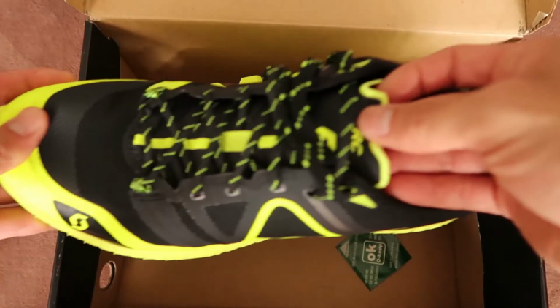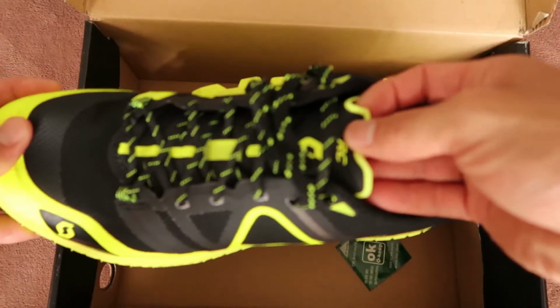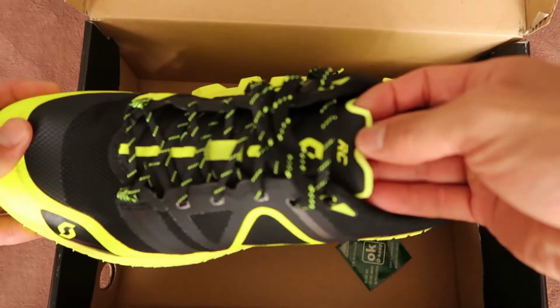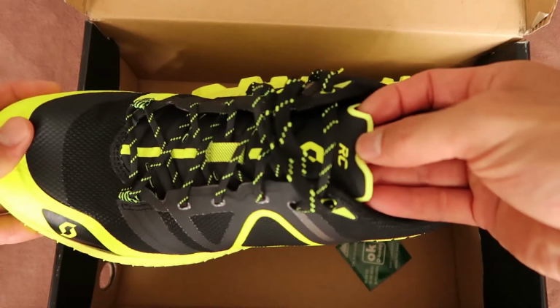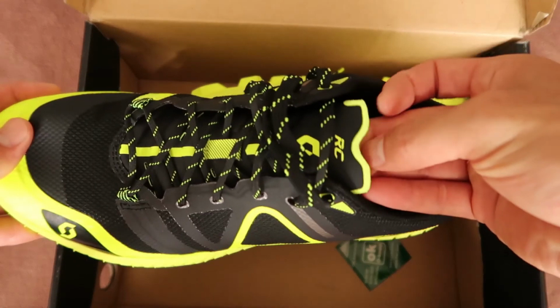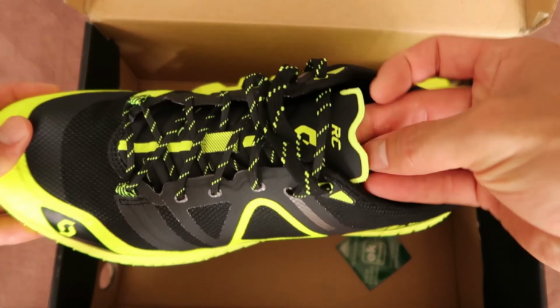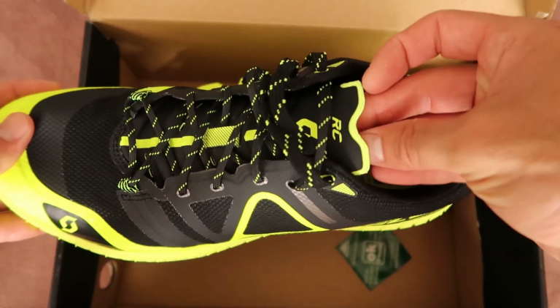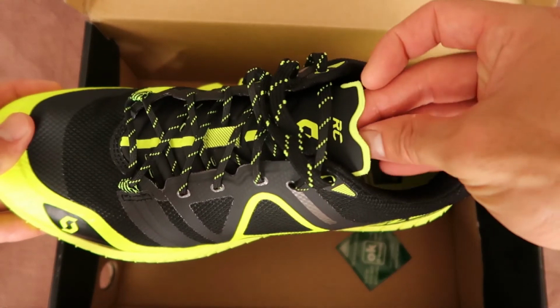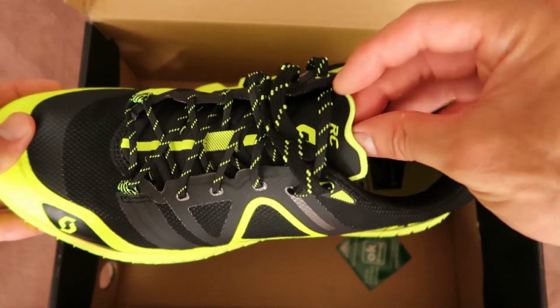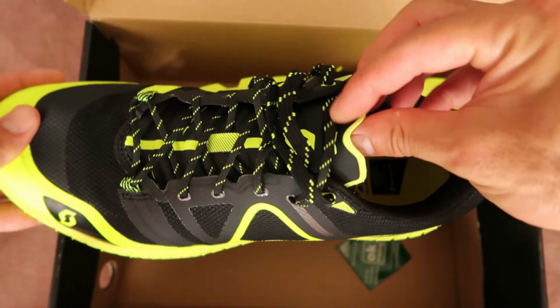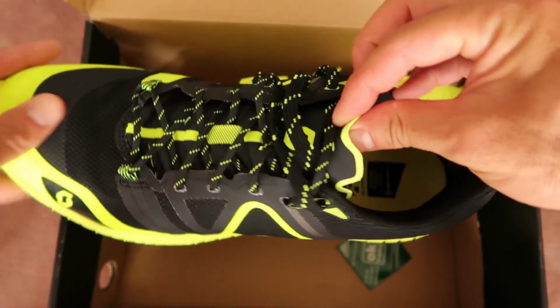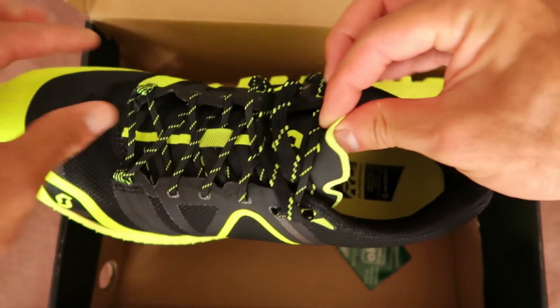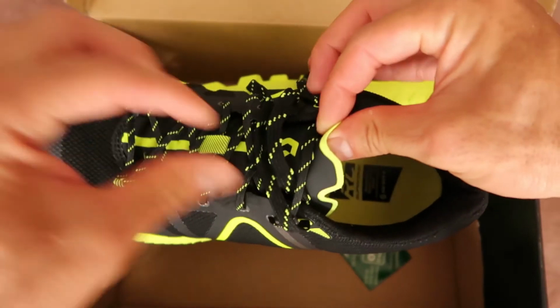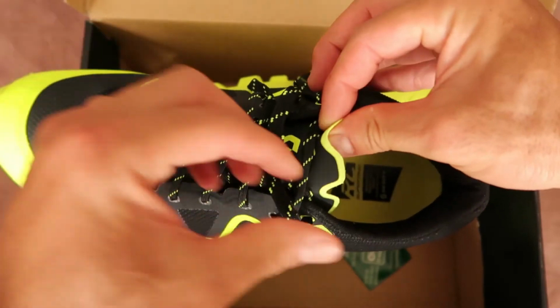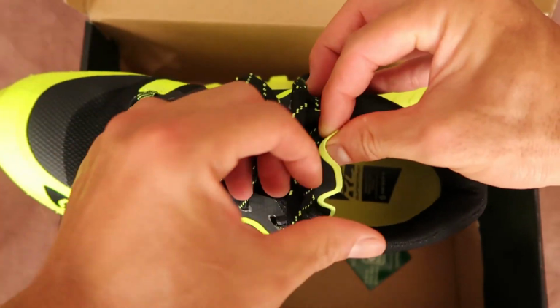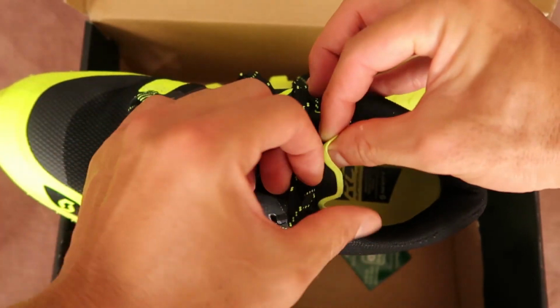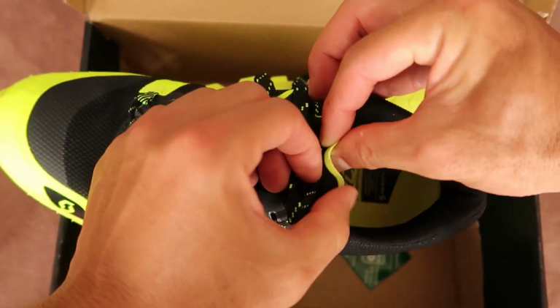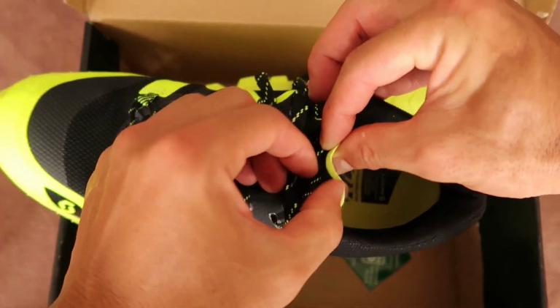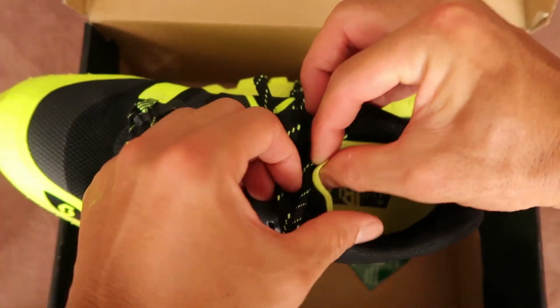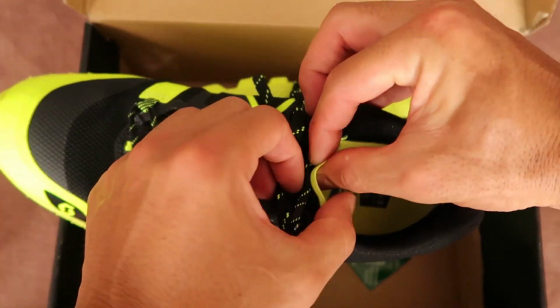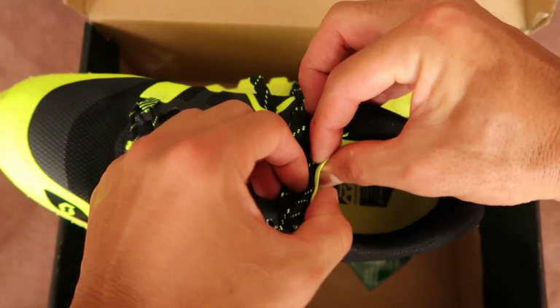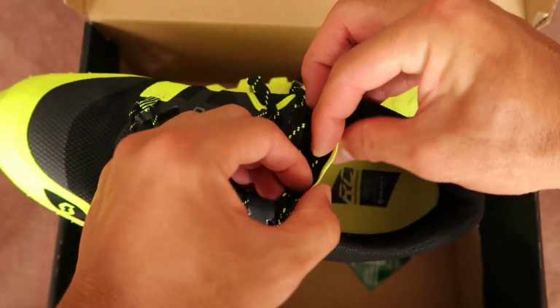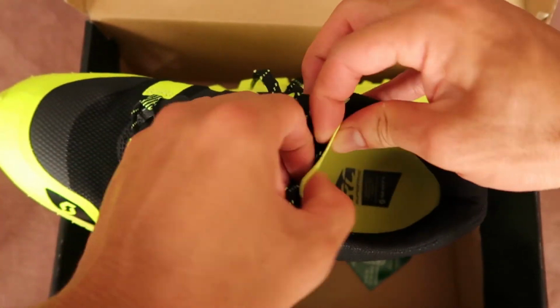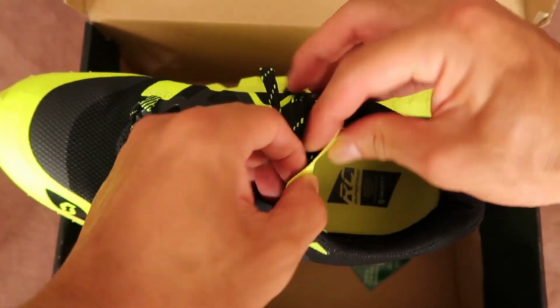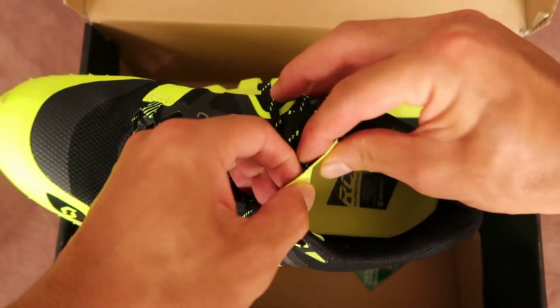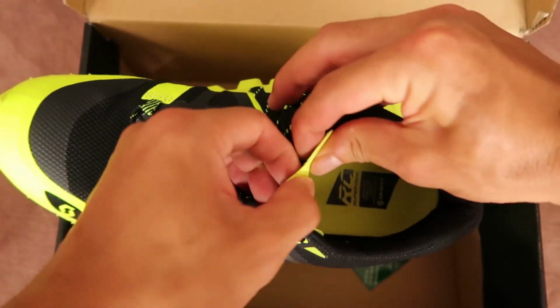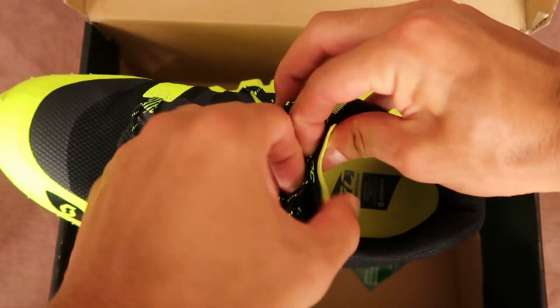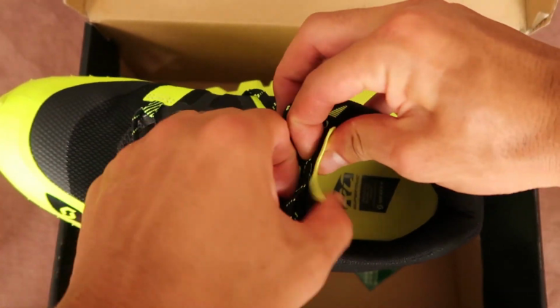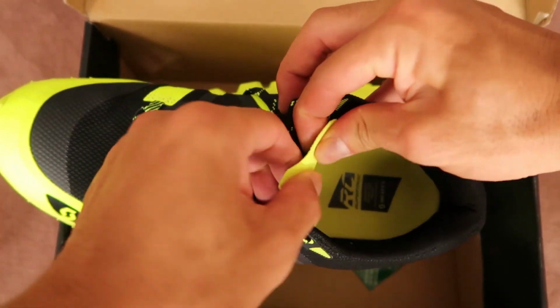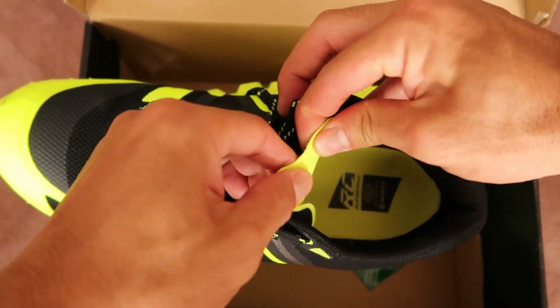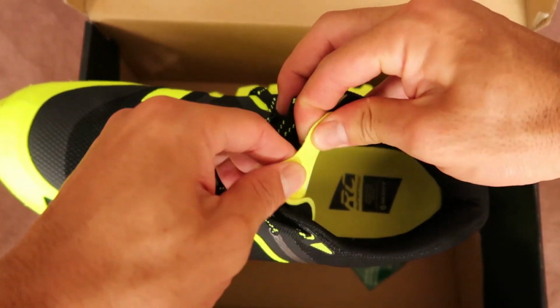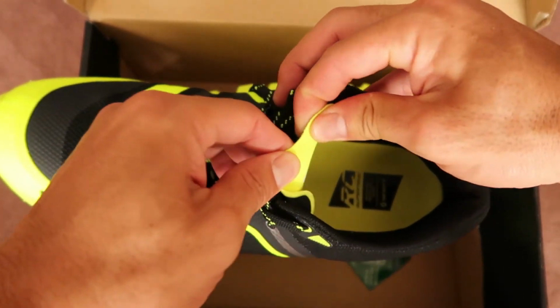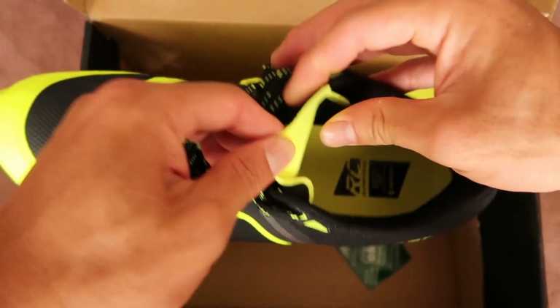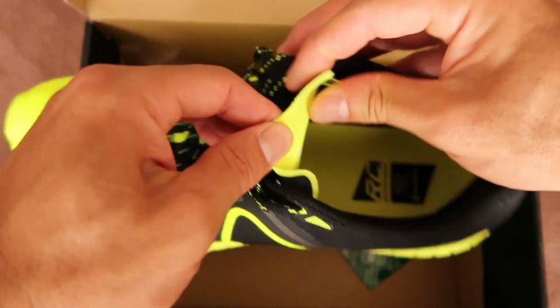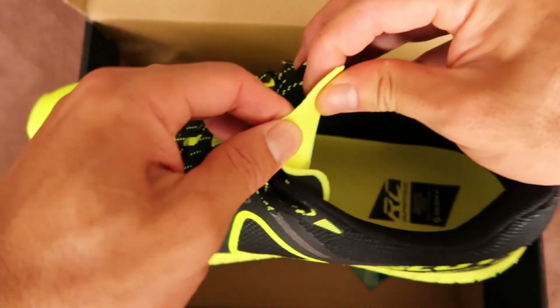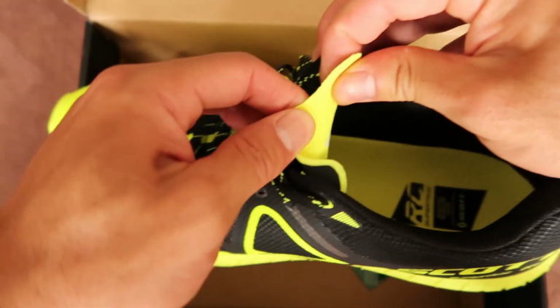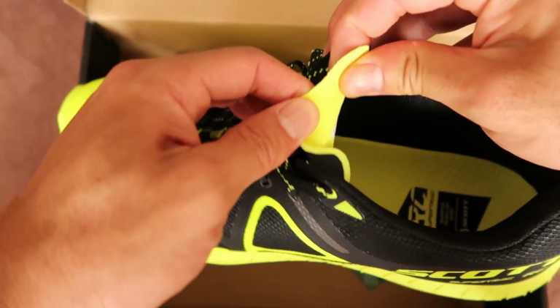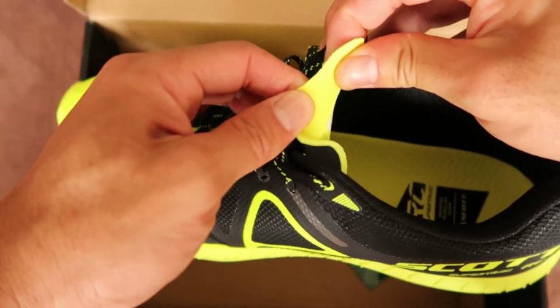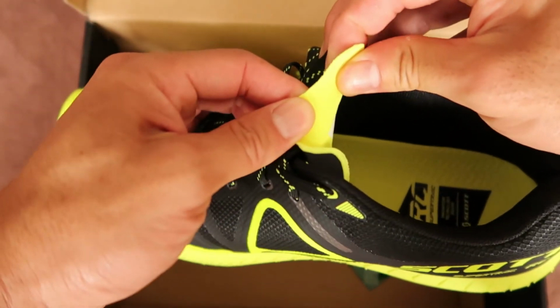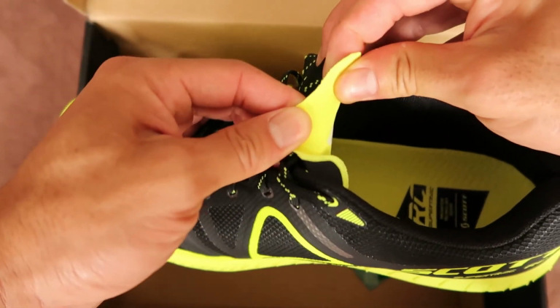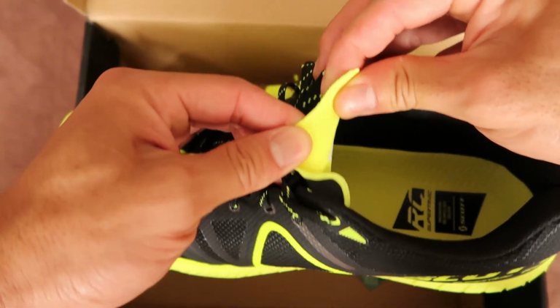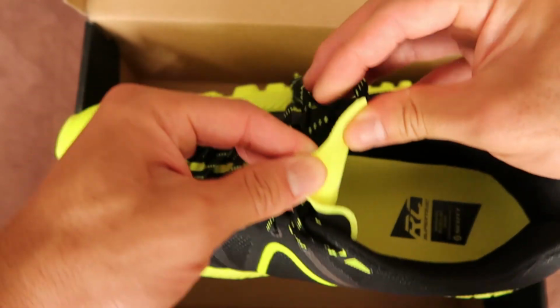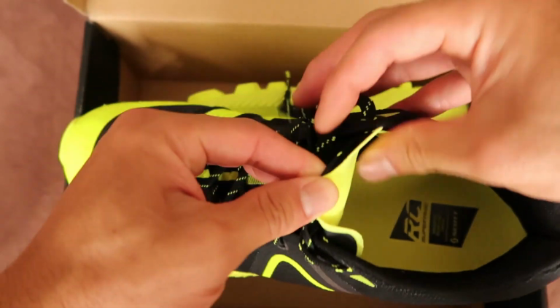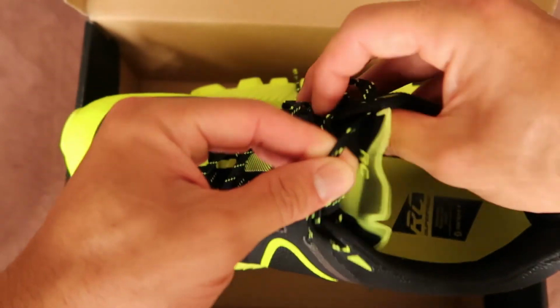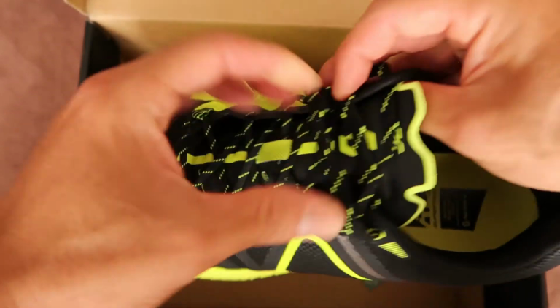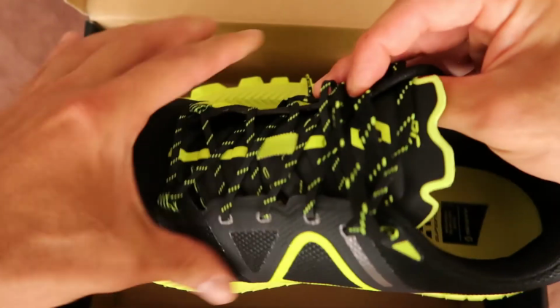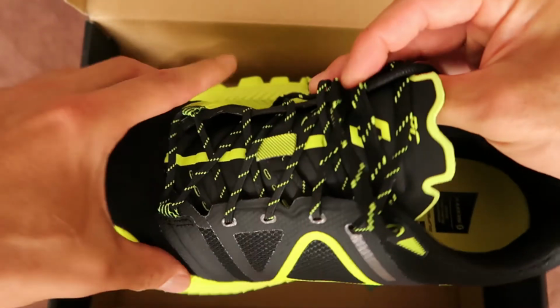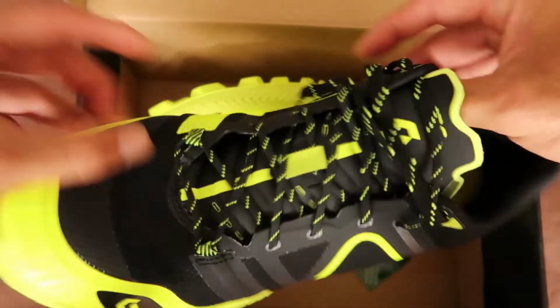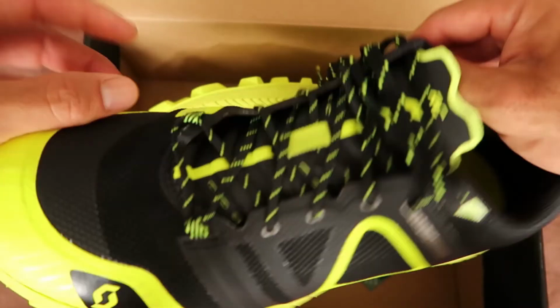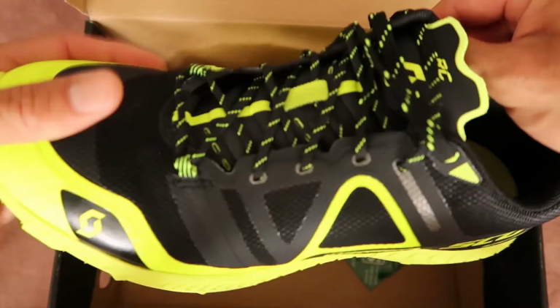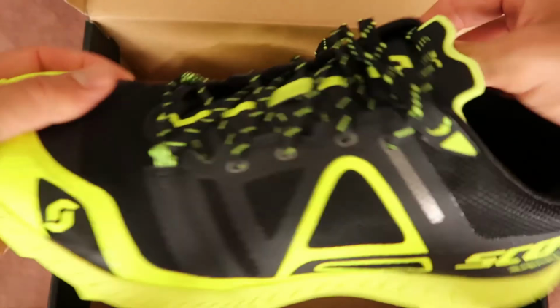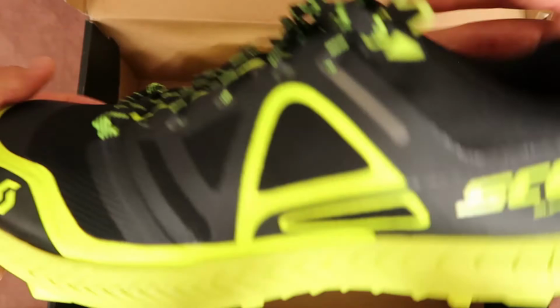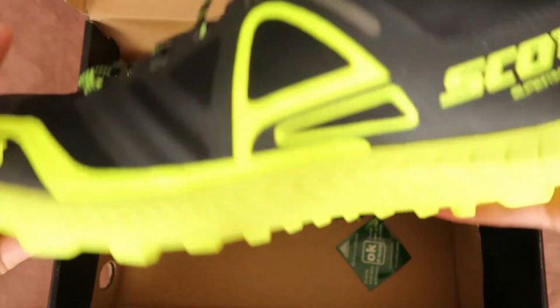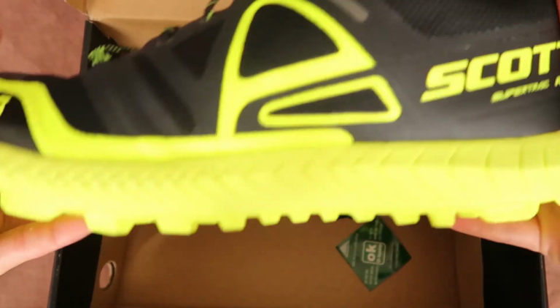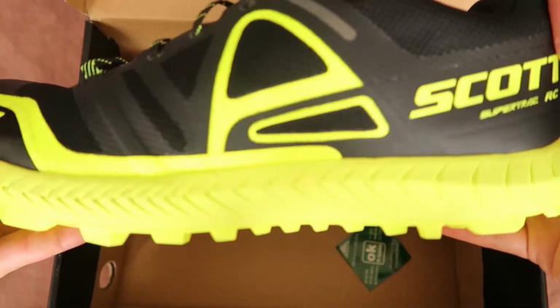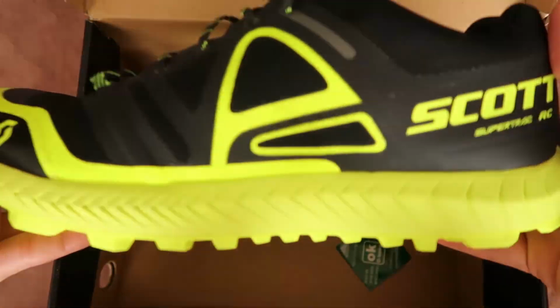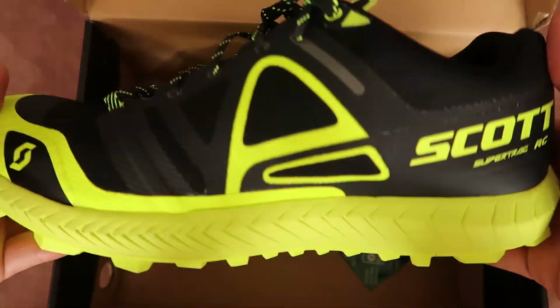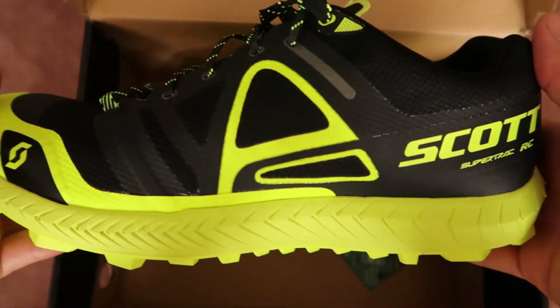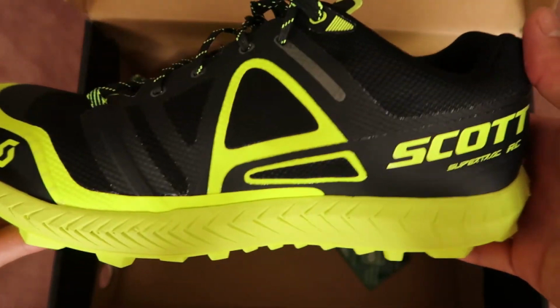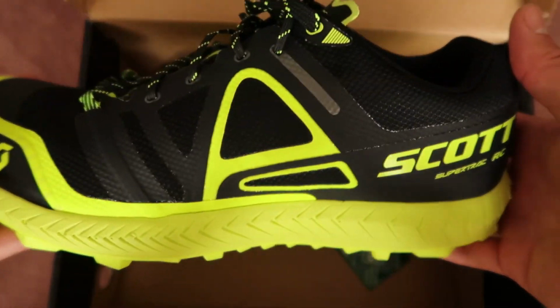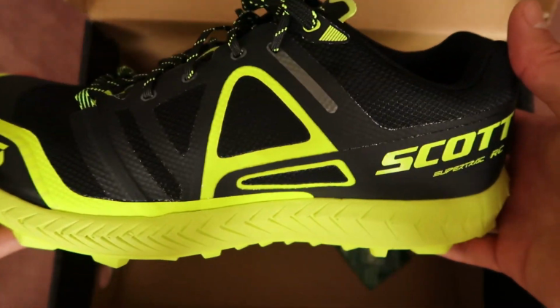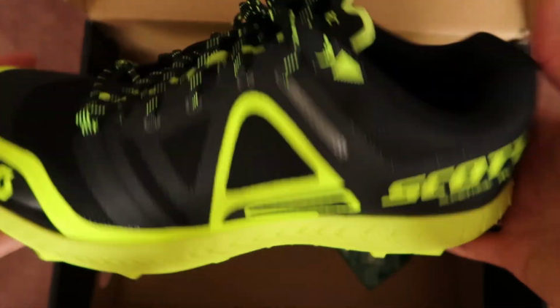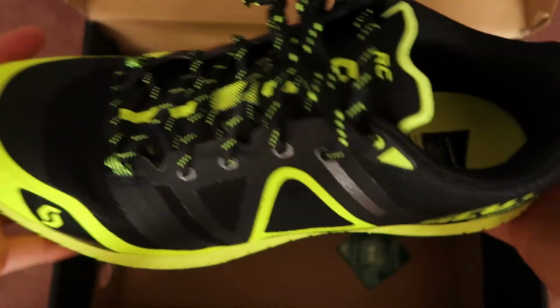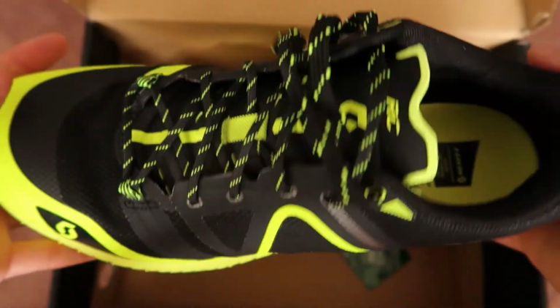The tongue is extremely thin, light, and form-fitting. All in all, a great shoe.